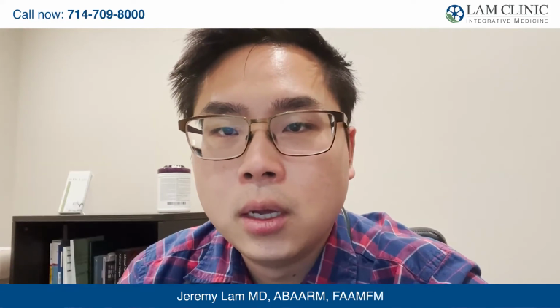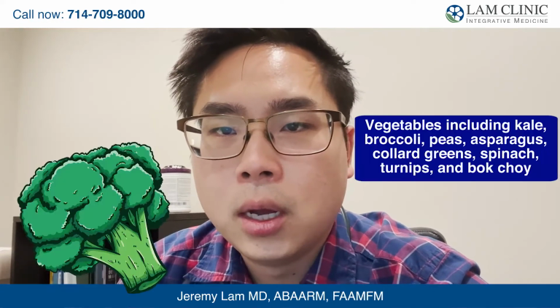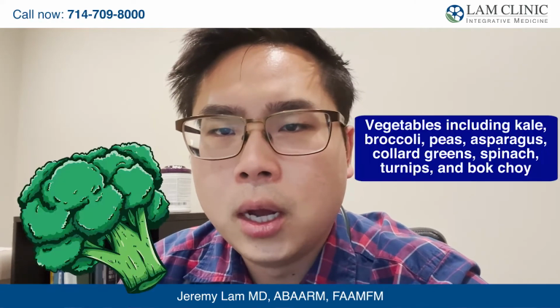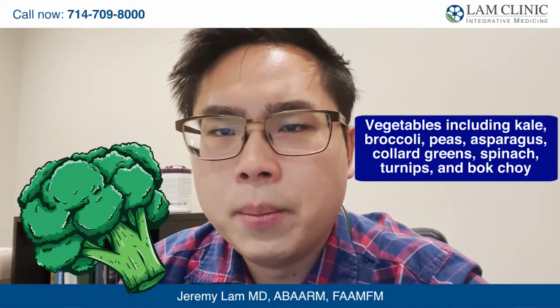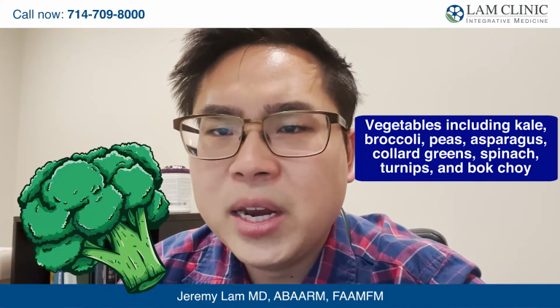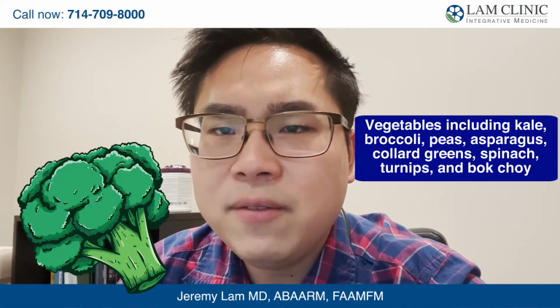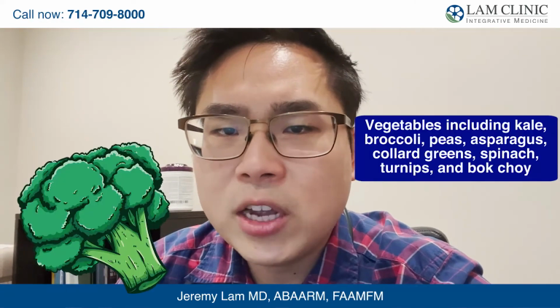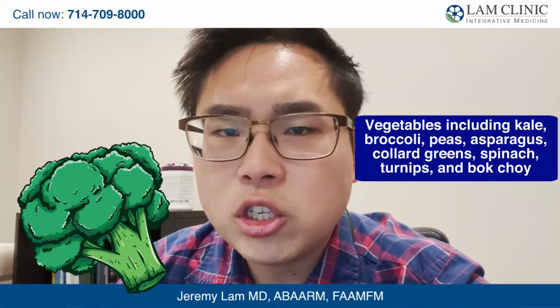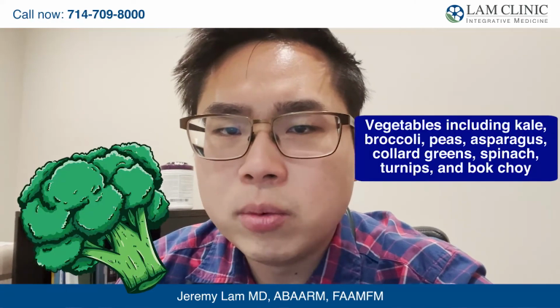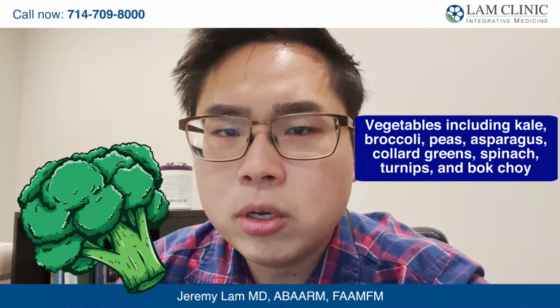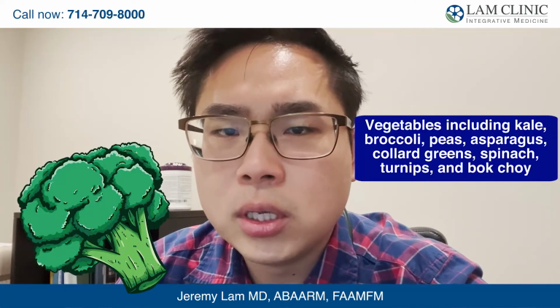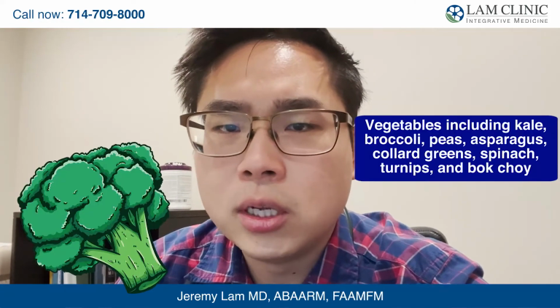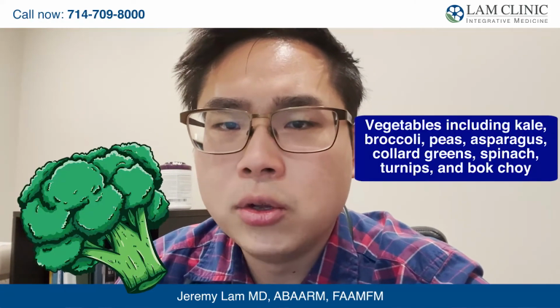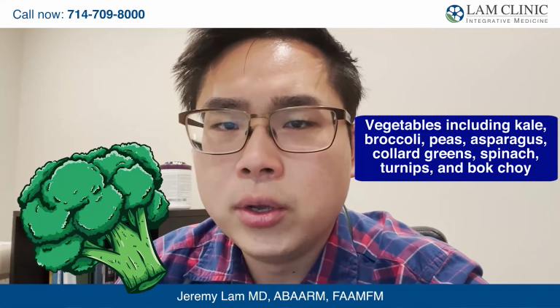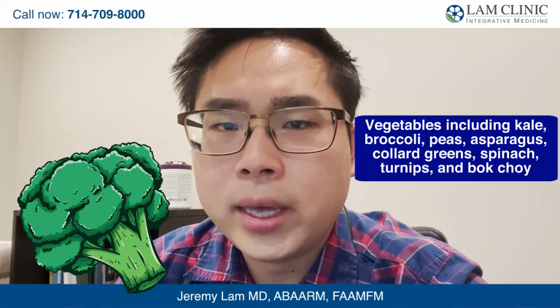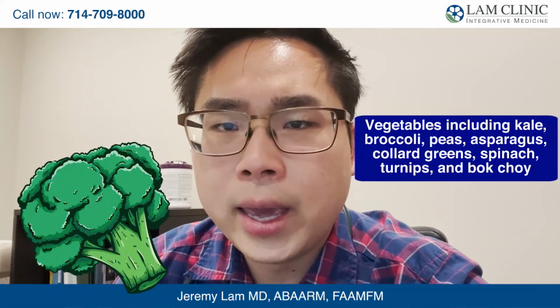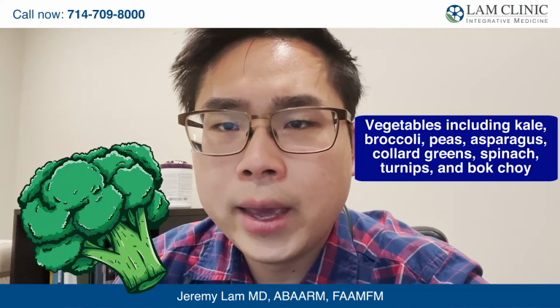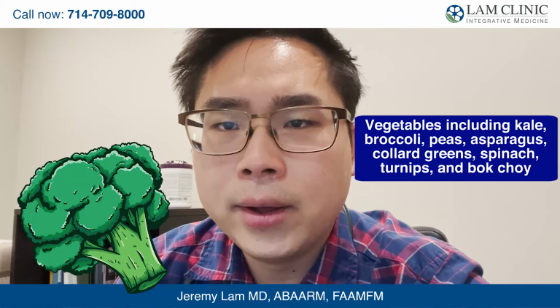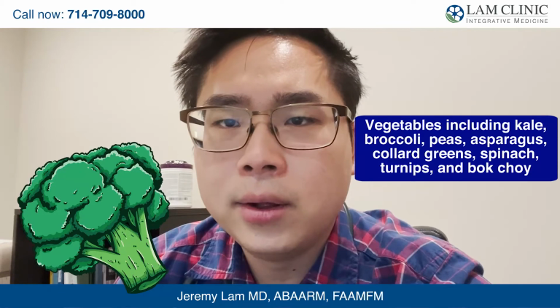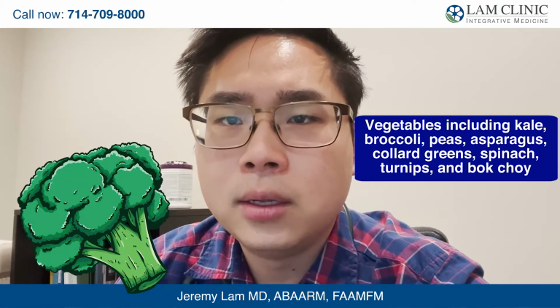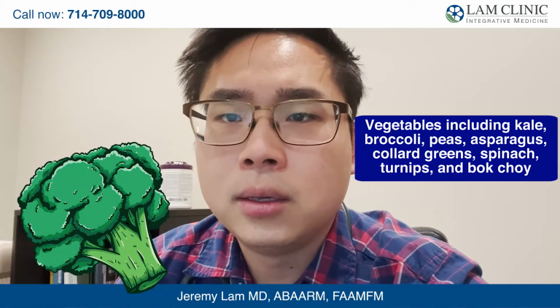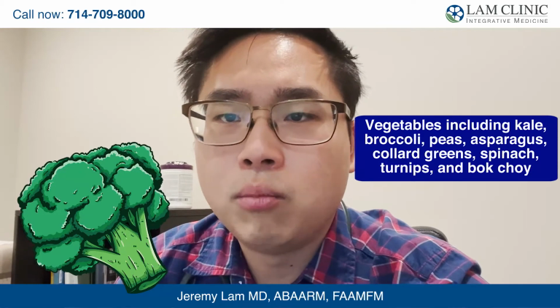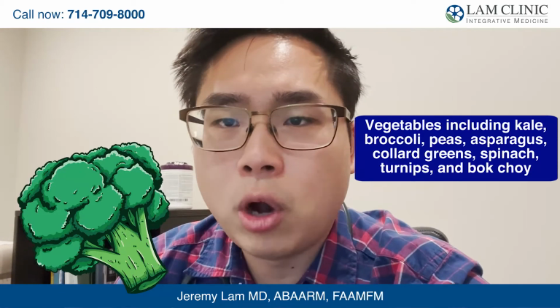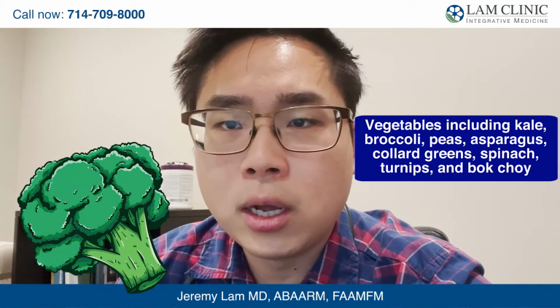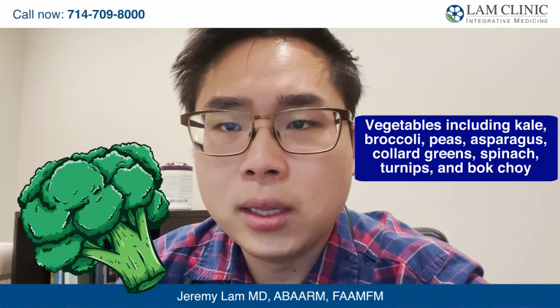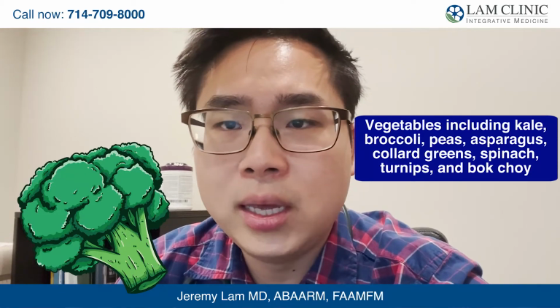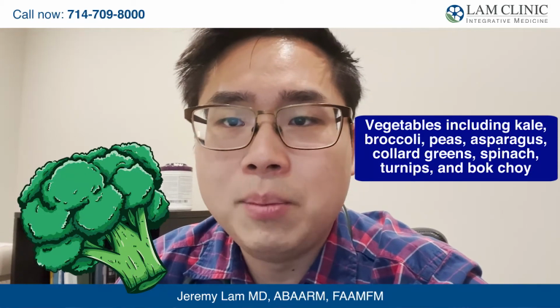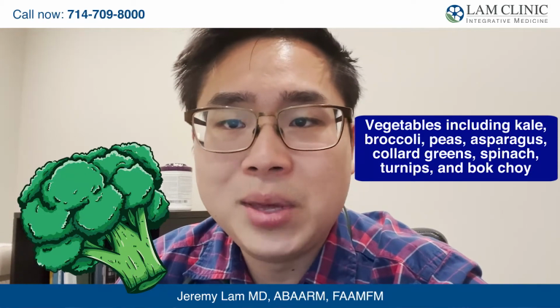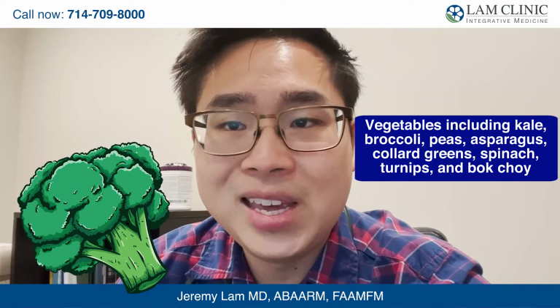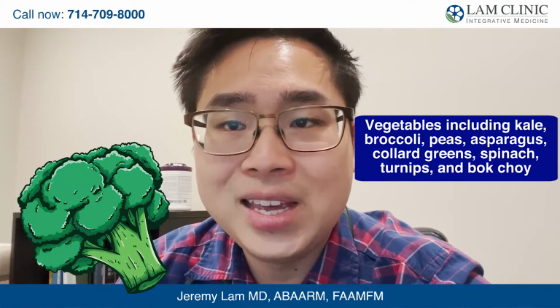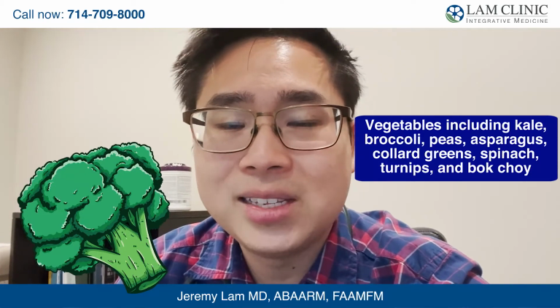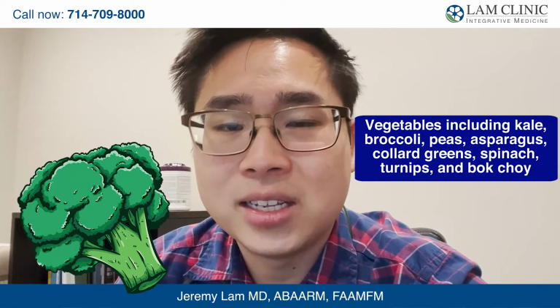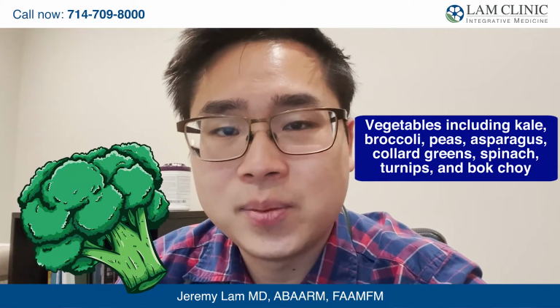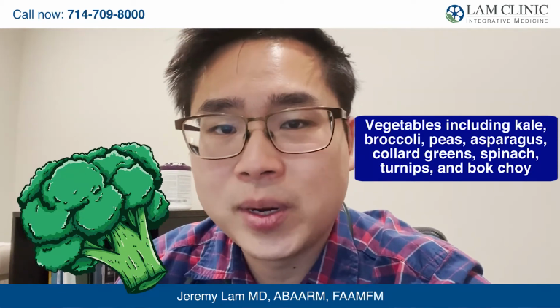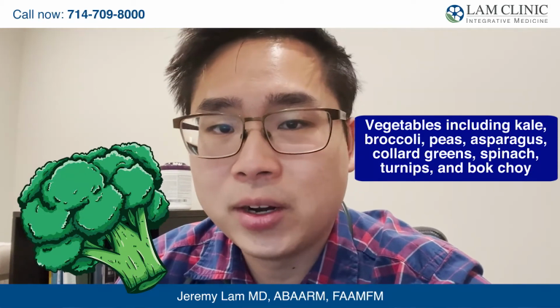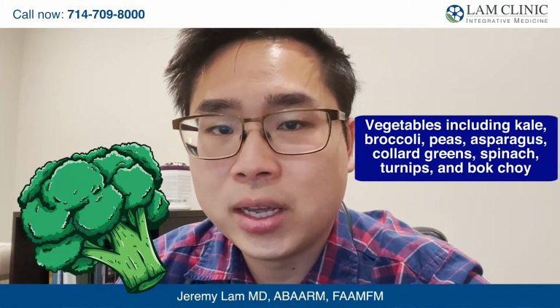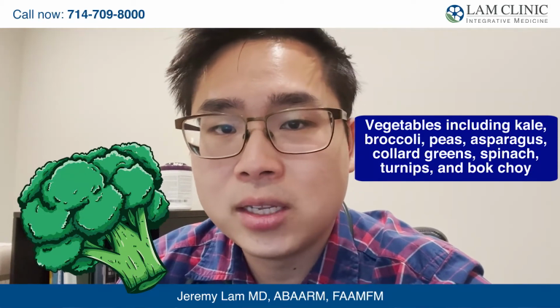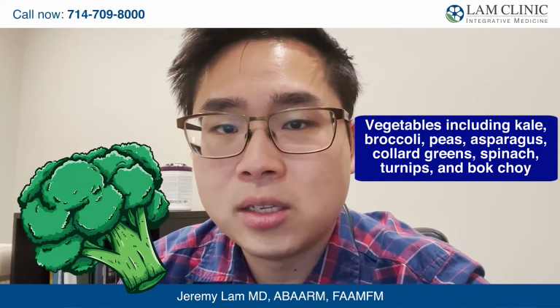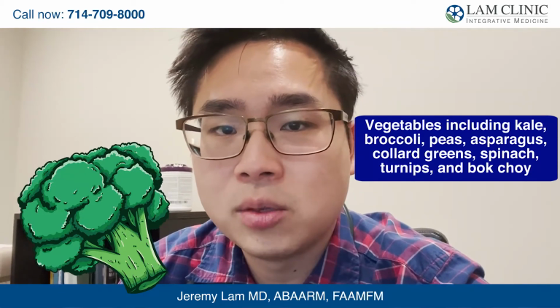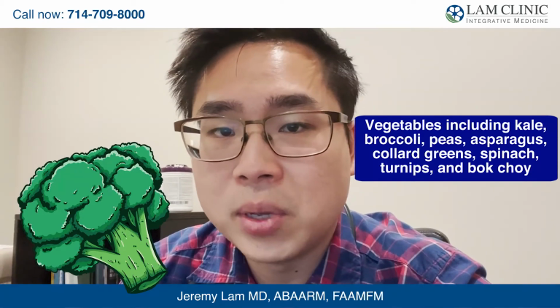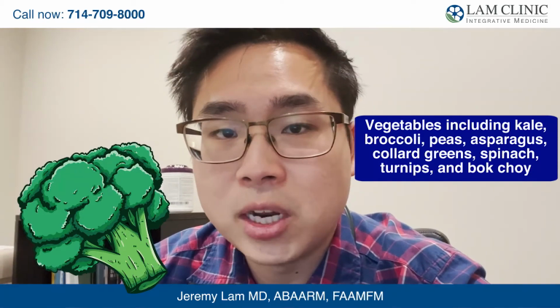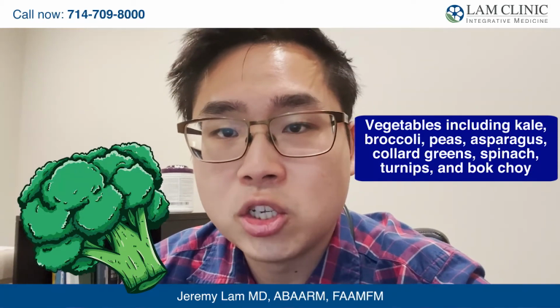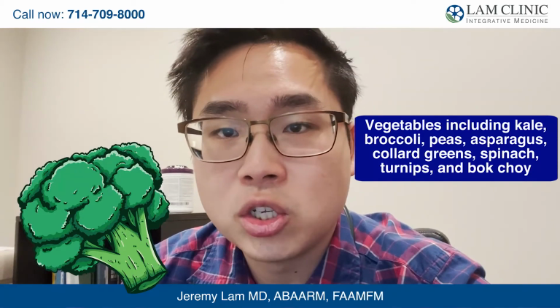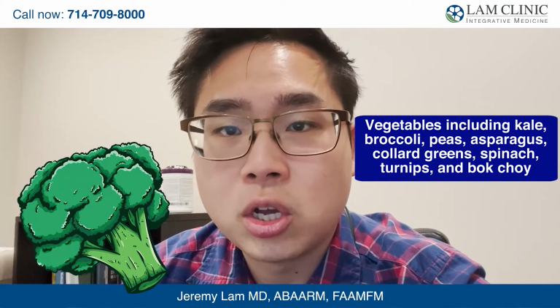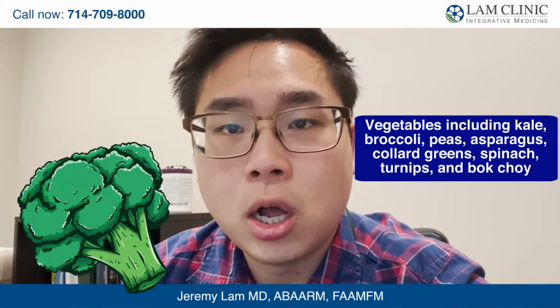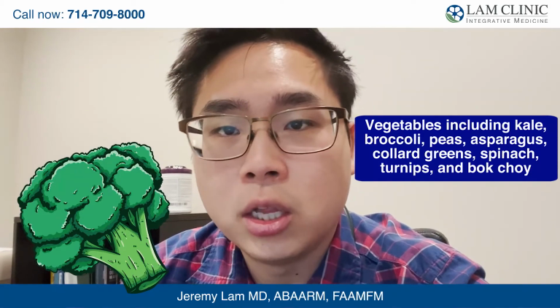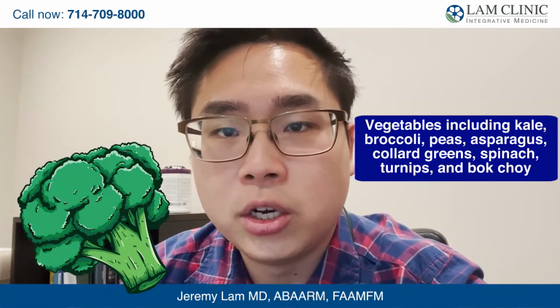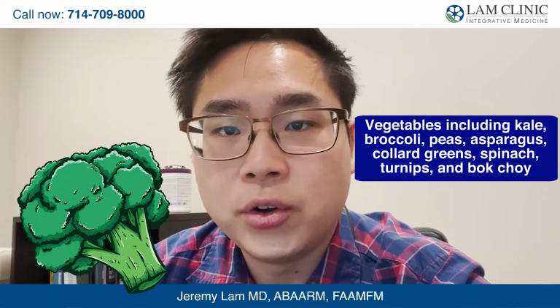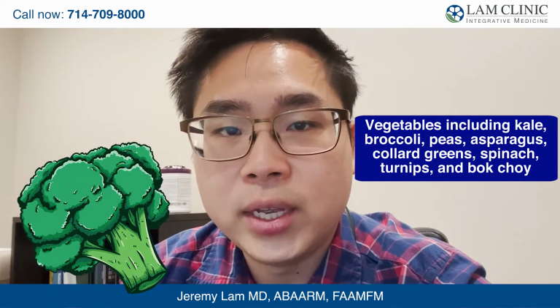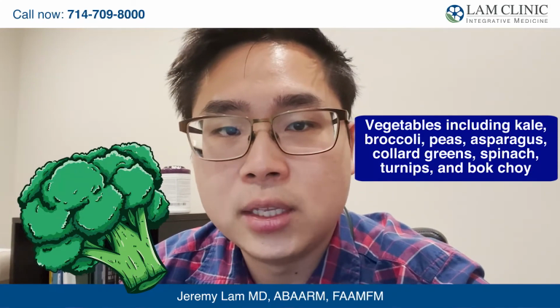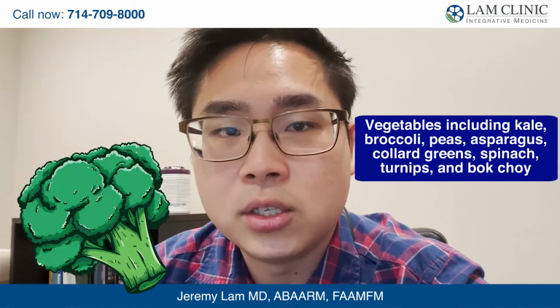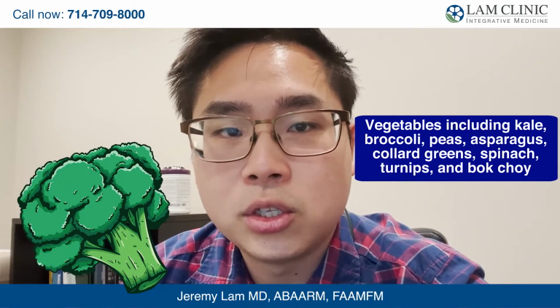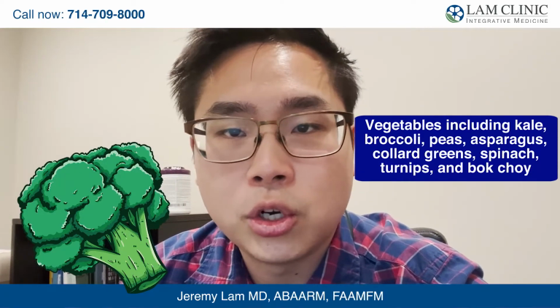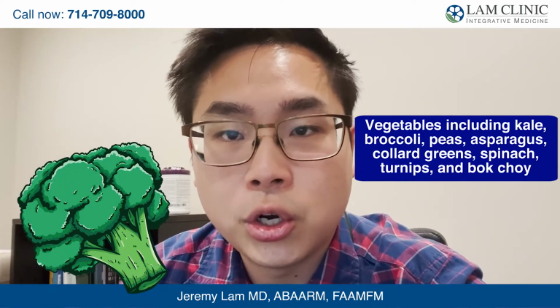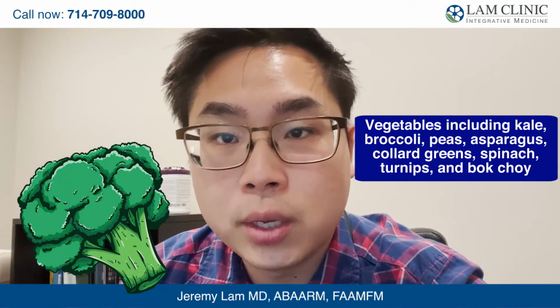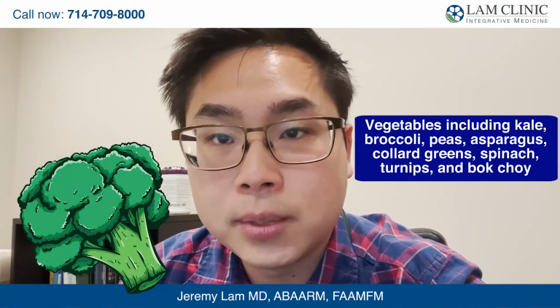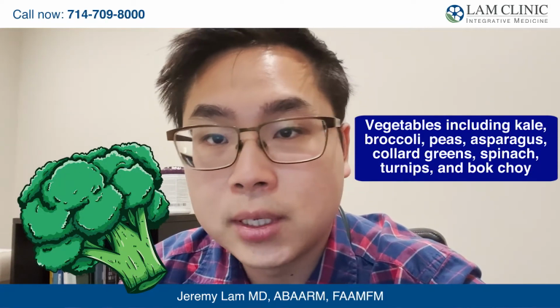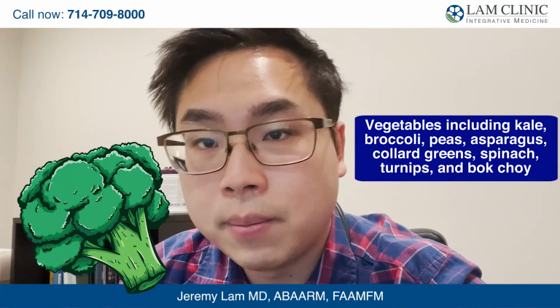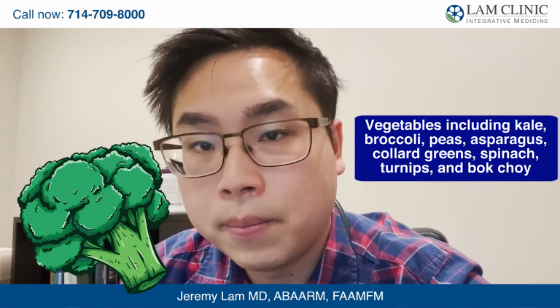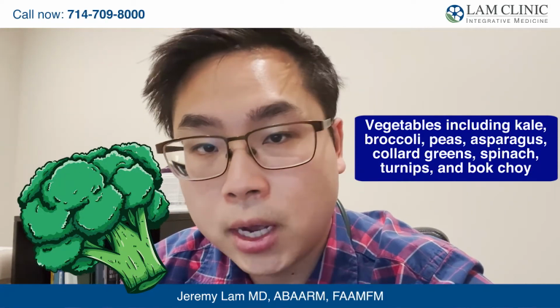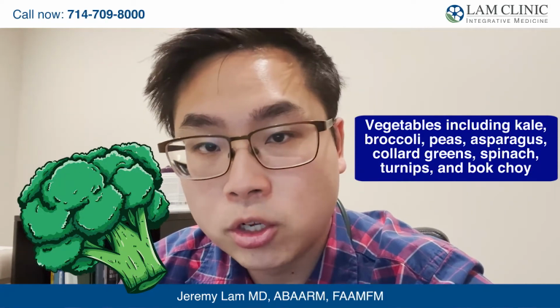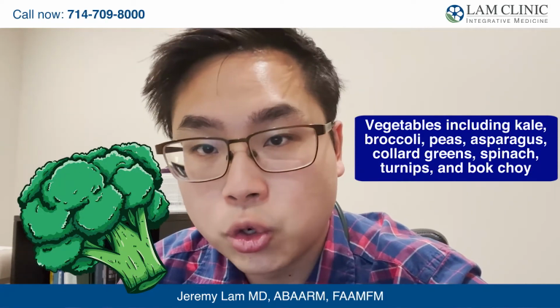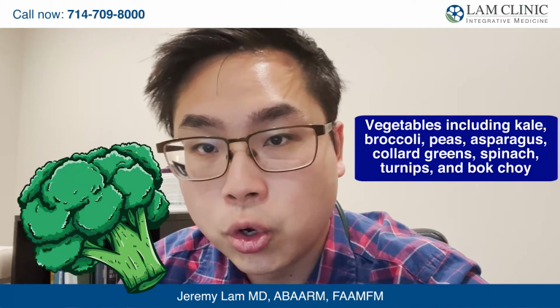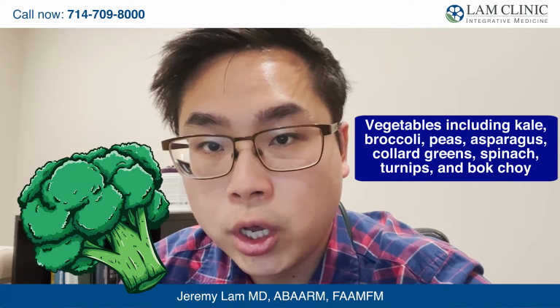Many vegetables include kale, broccoli, peas, asparagus, spinach, collard greens, turnips, and bok choy.